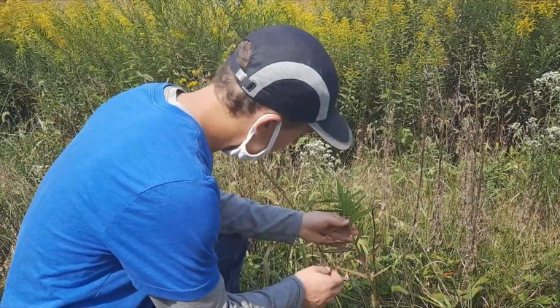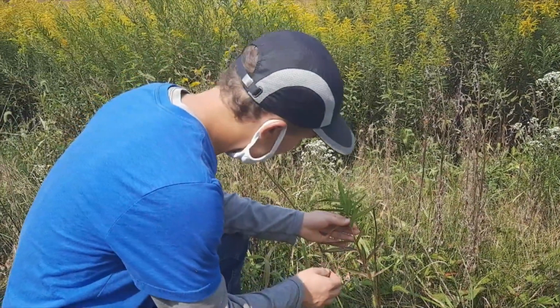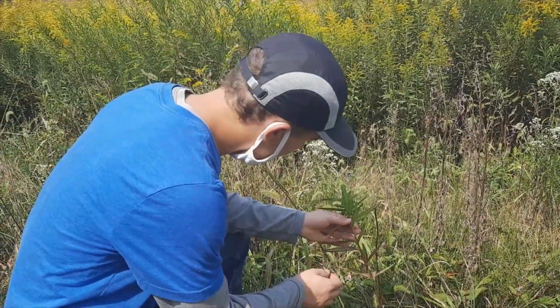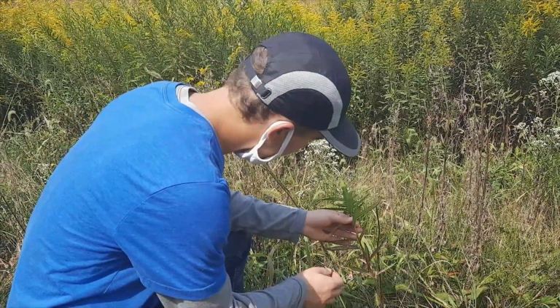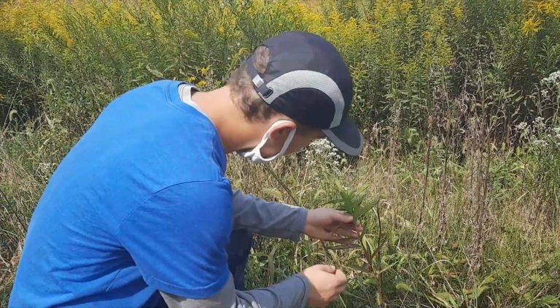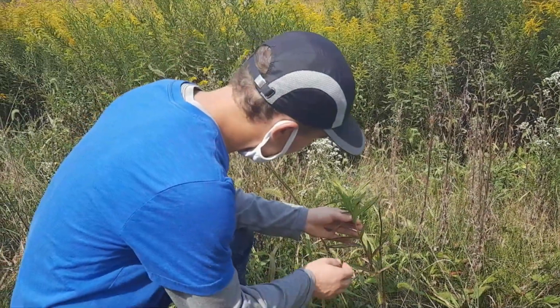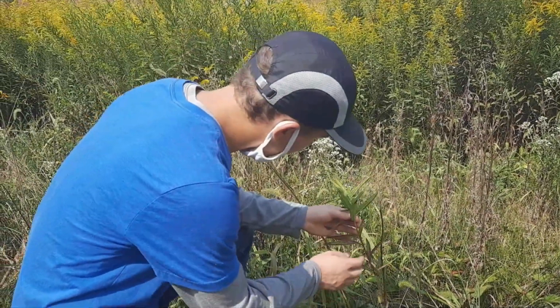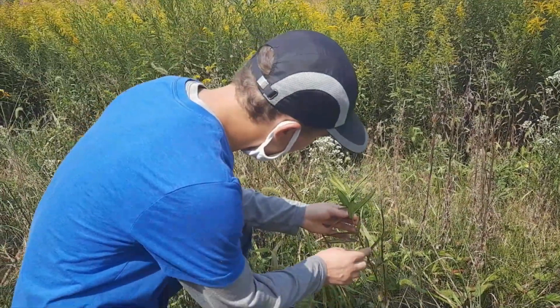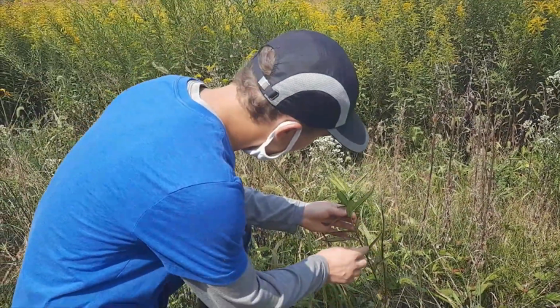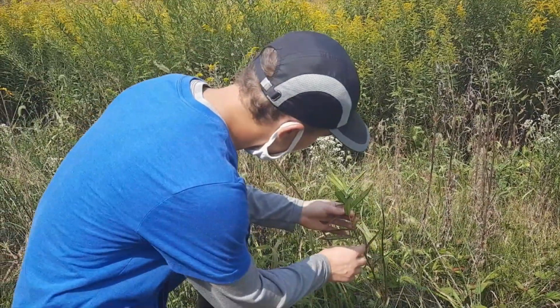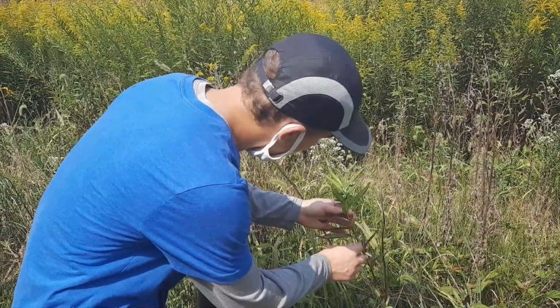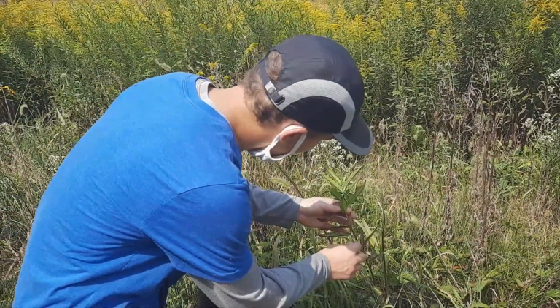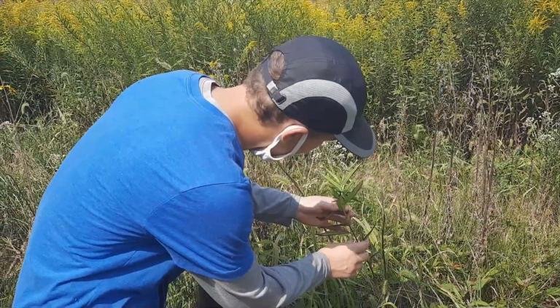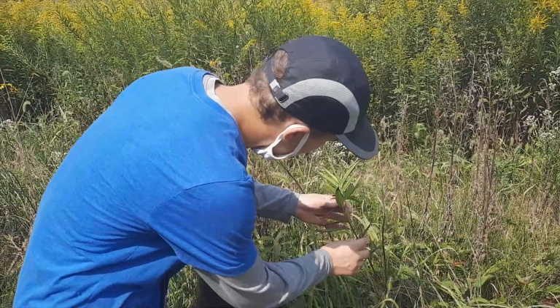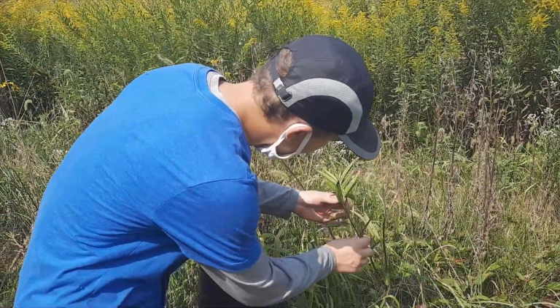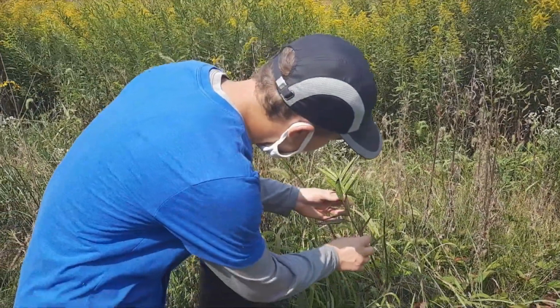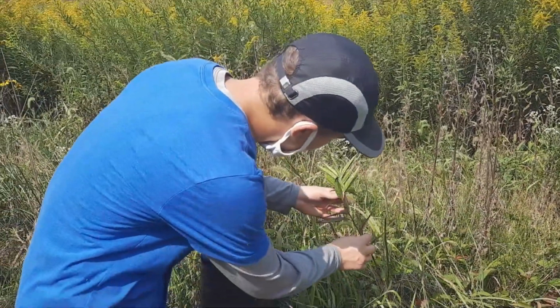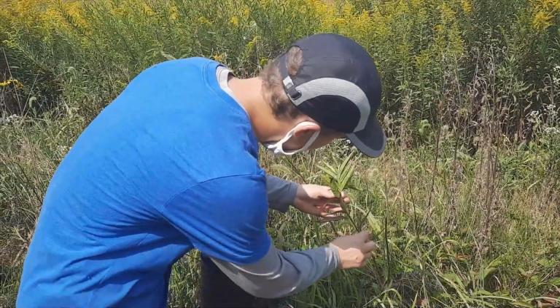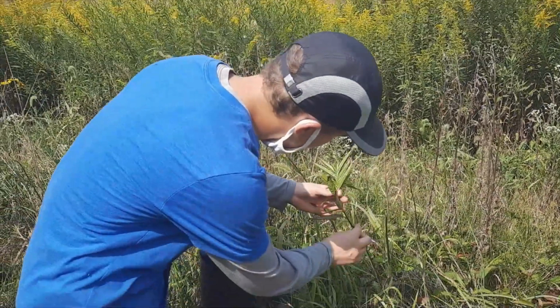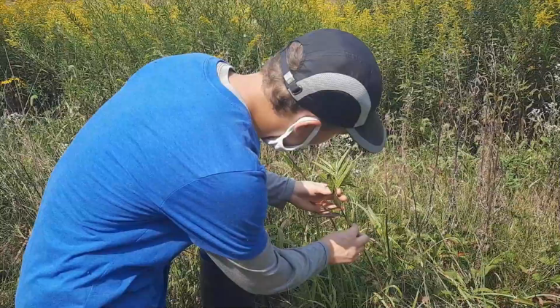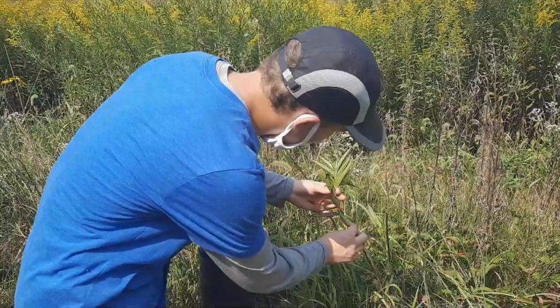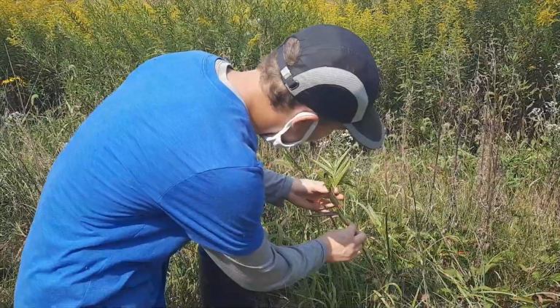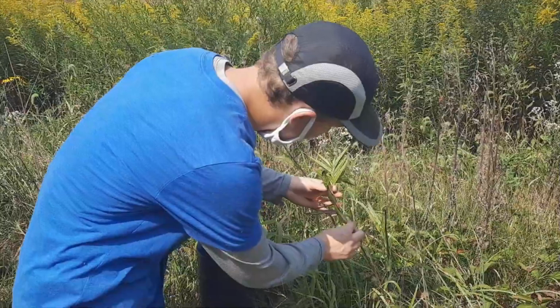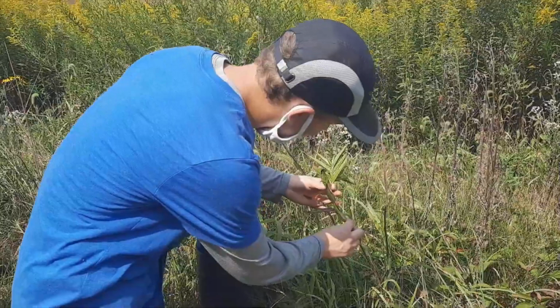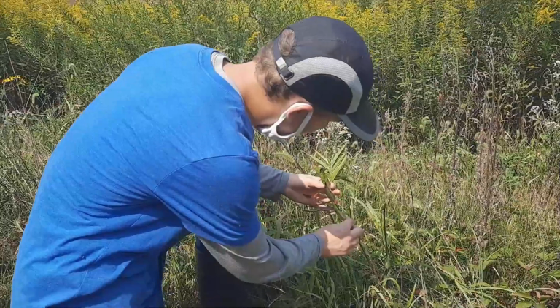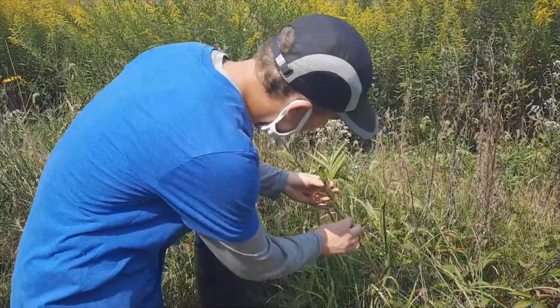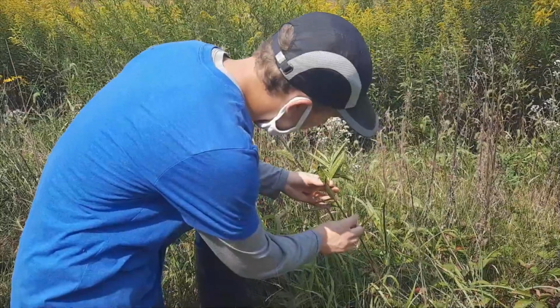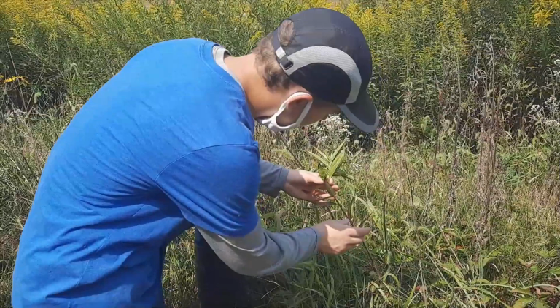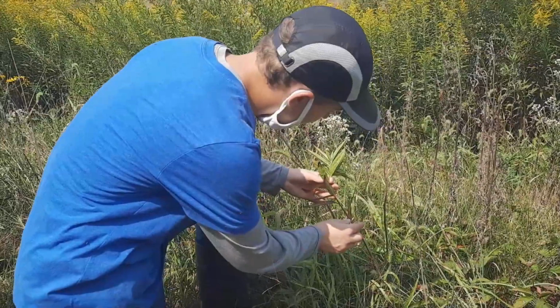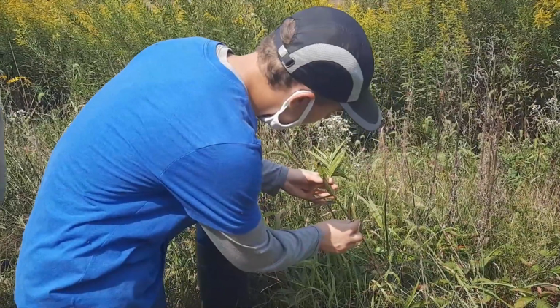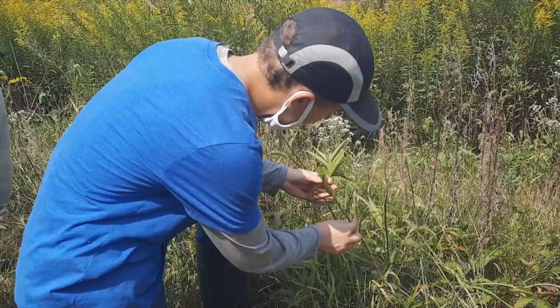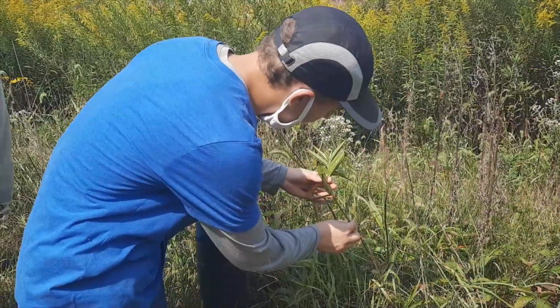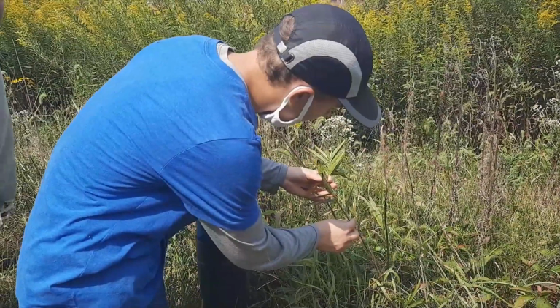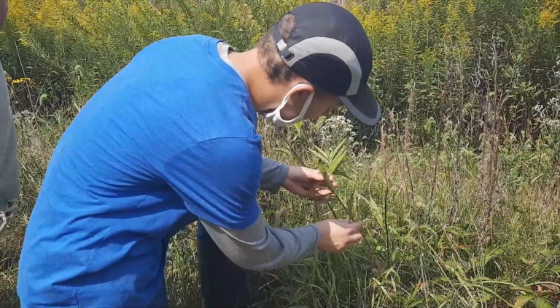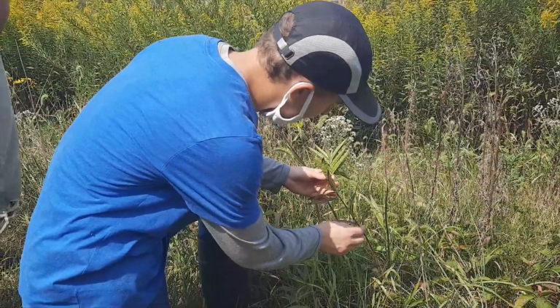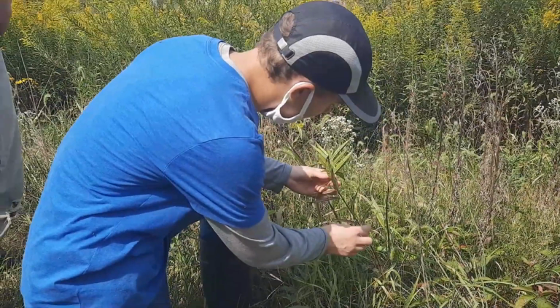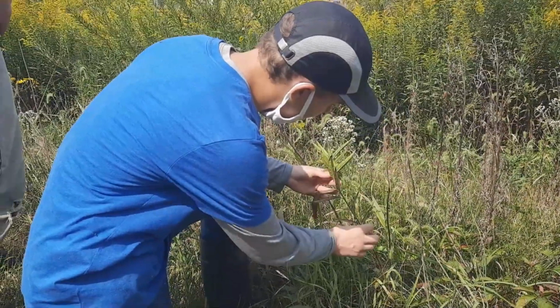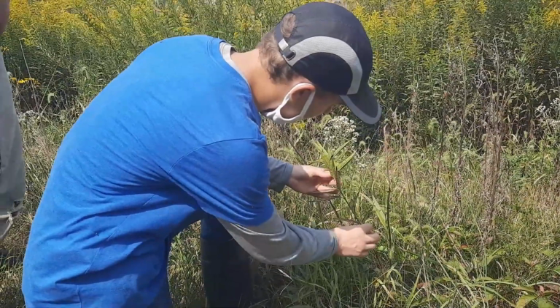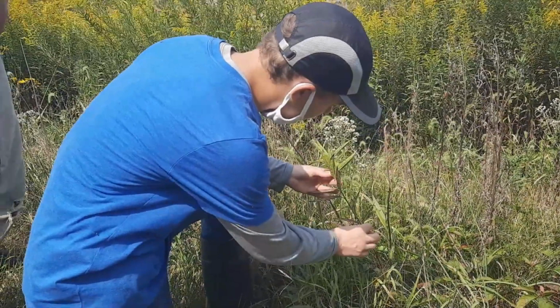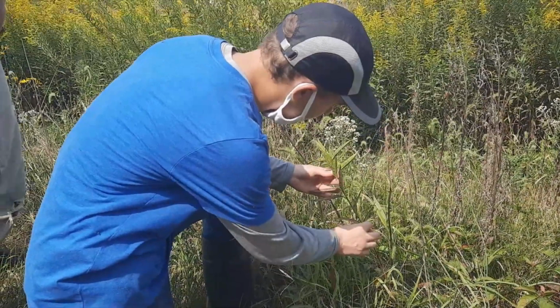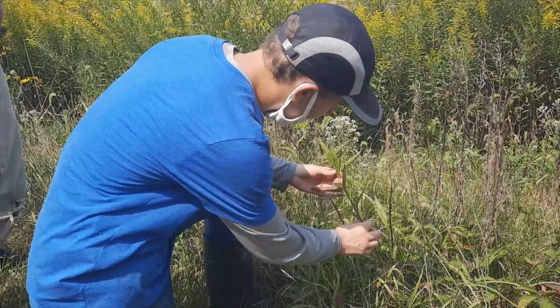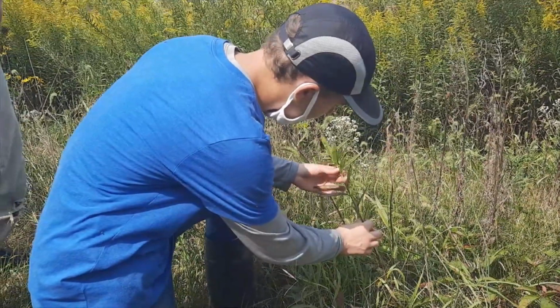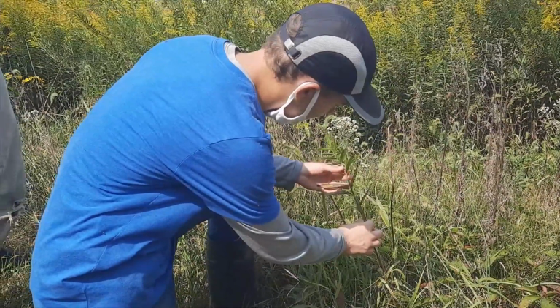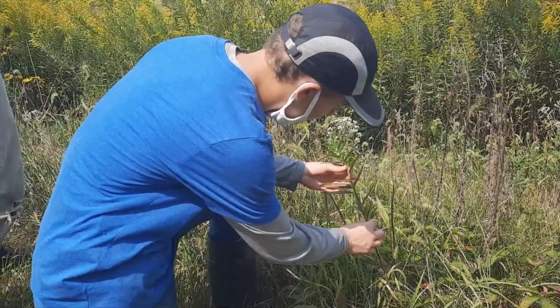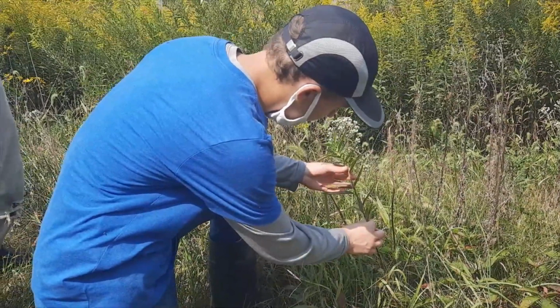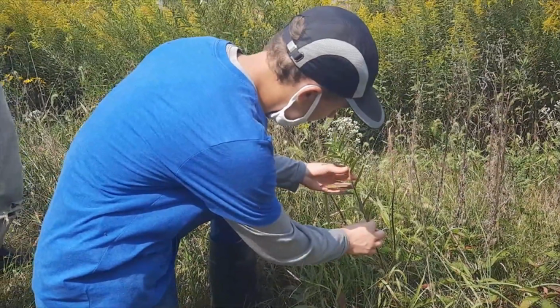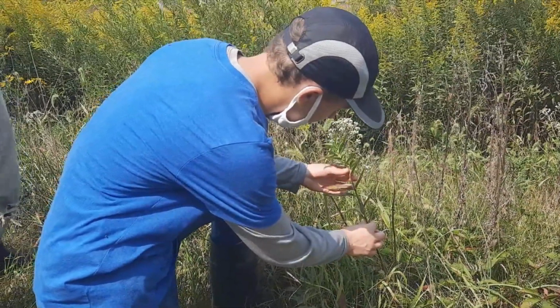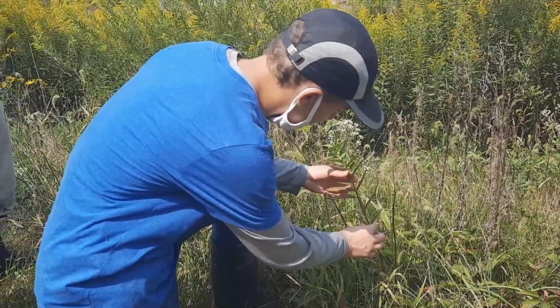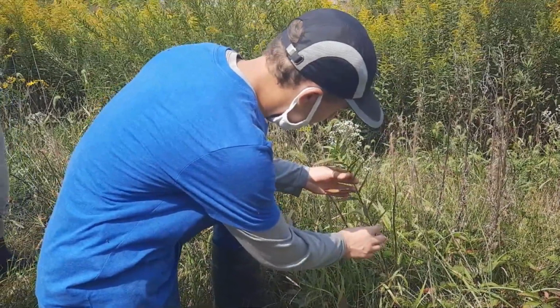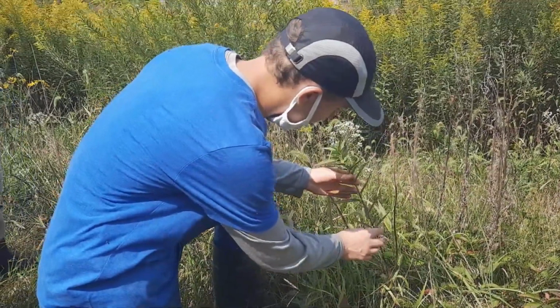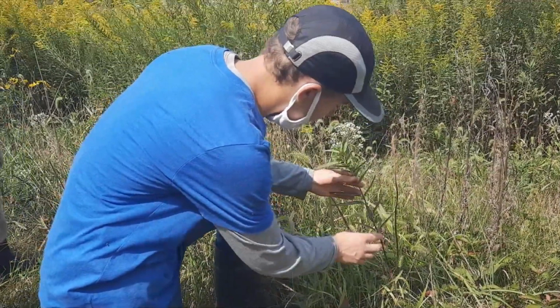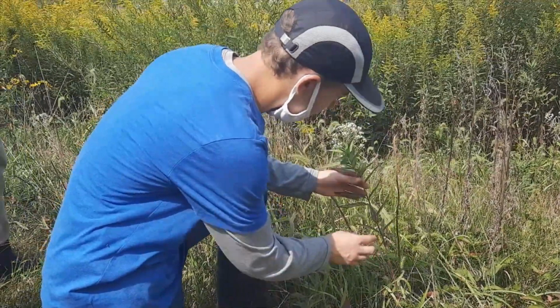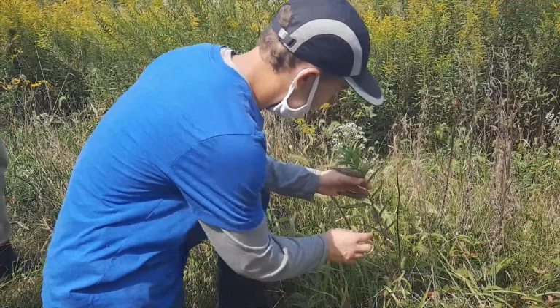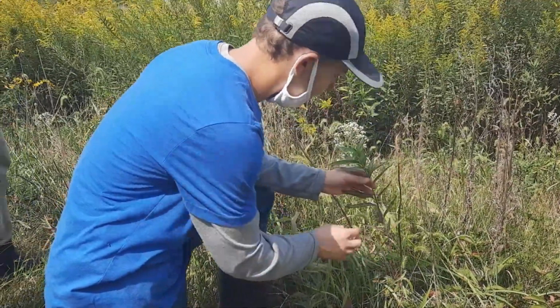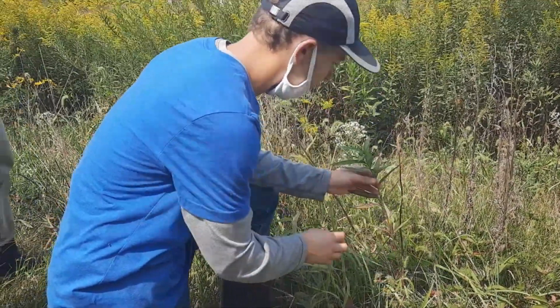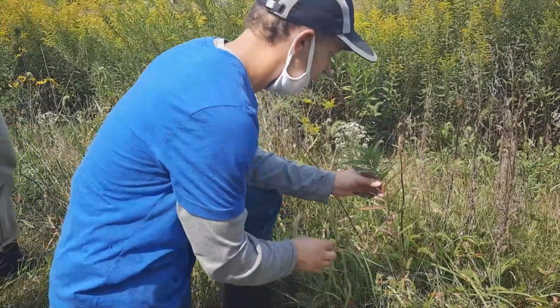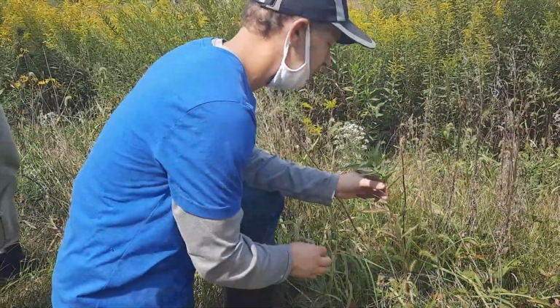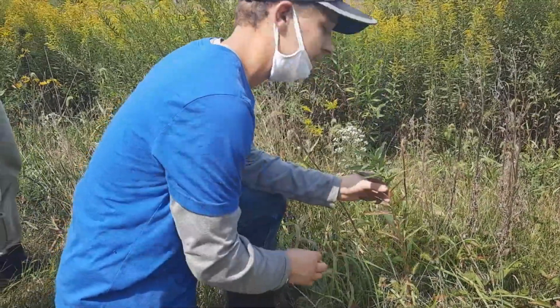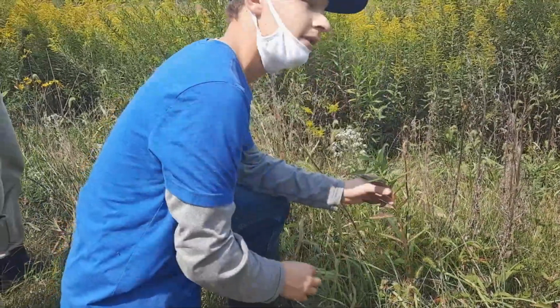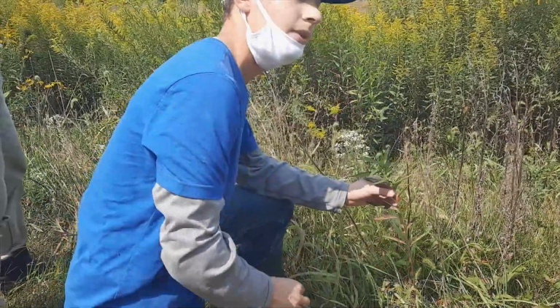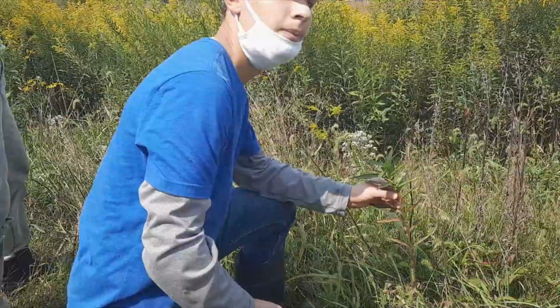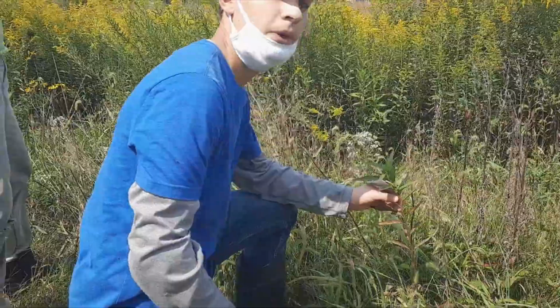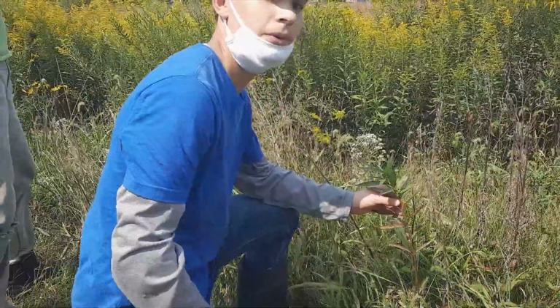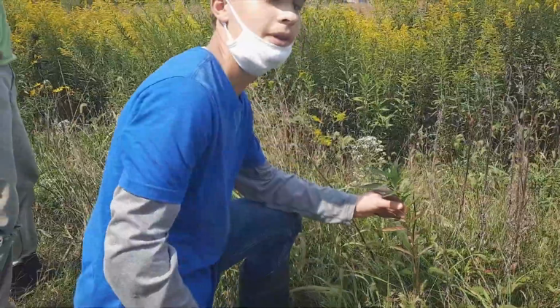I'm just going to look underneath — I'm not seeing any eggs under here. They may have all hatched for the season. But this is swamp milkweed.